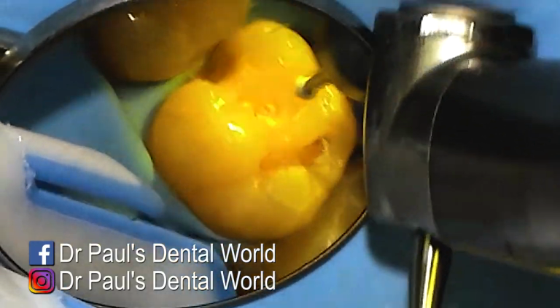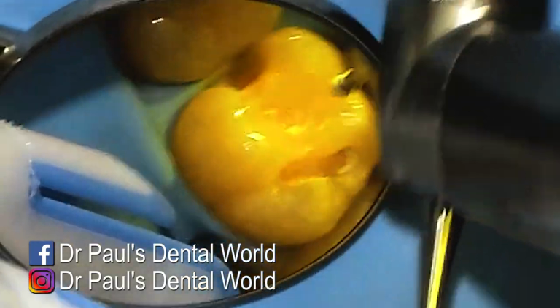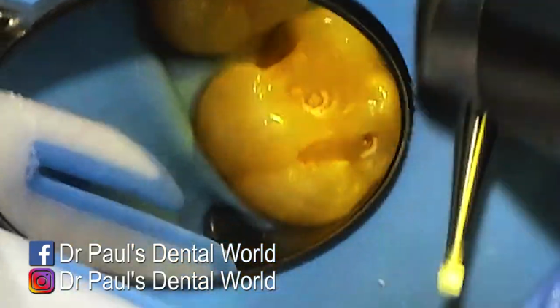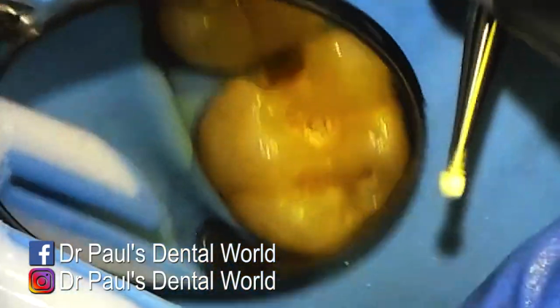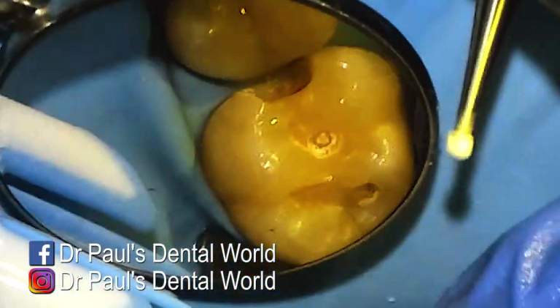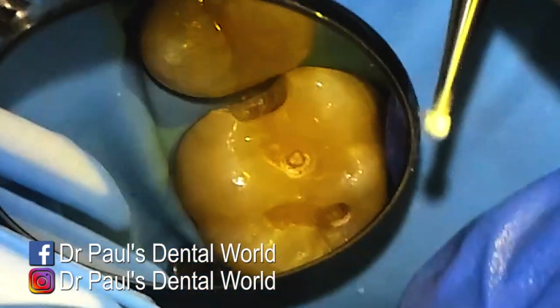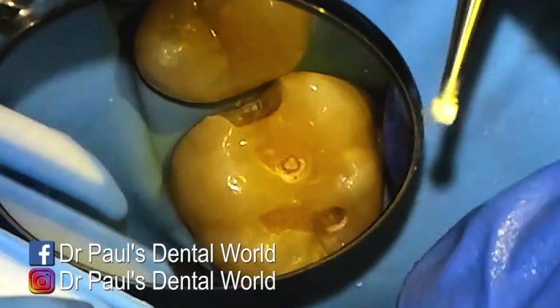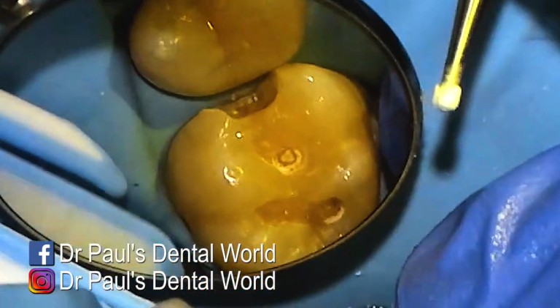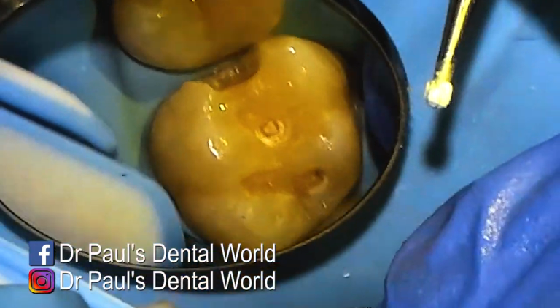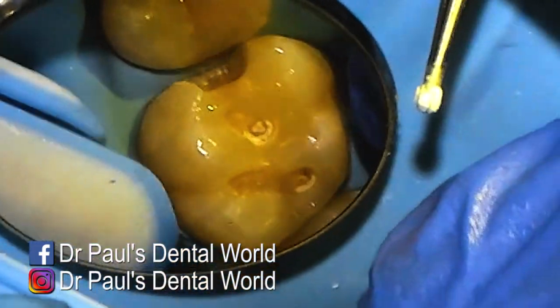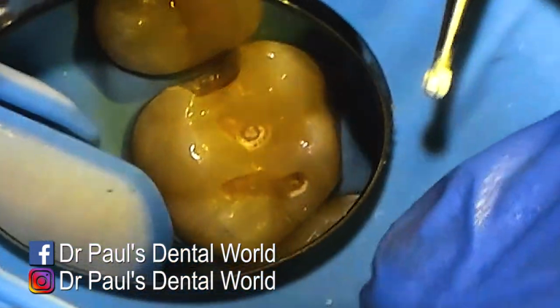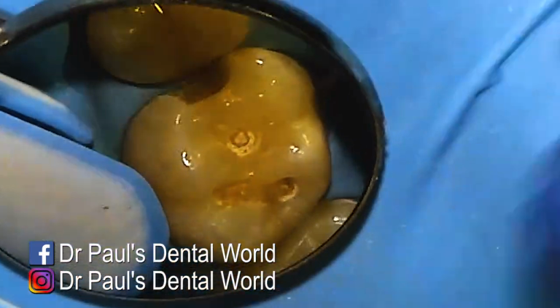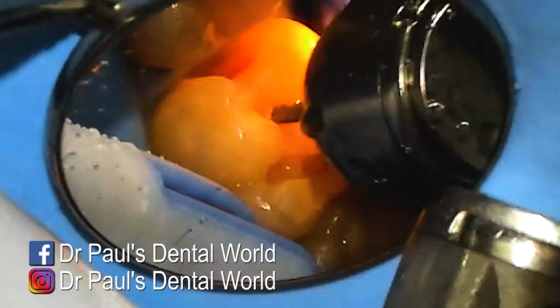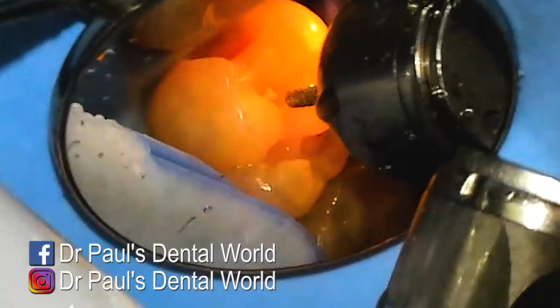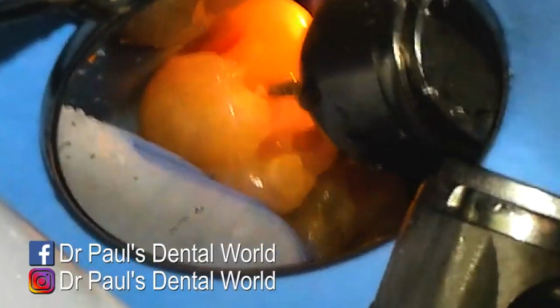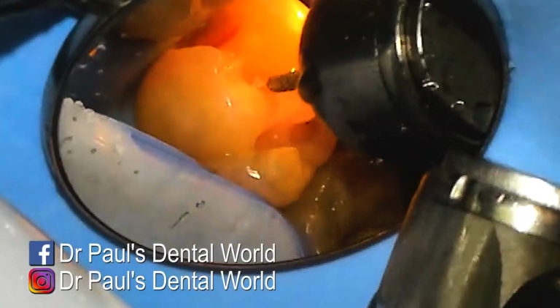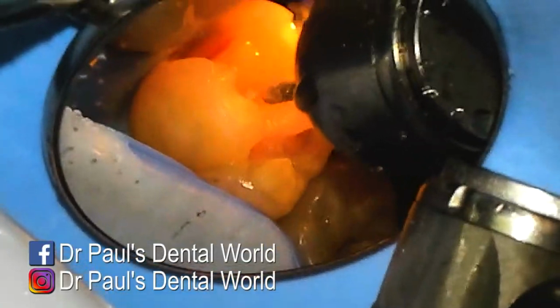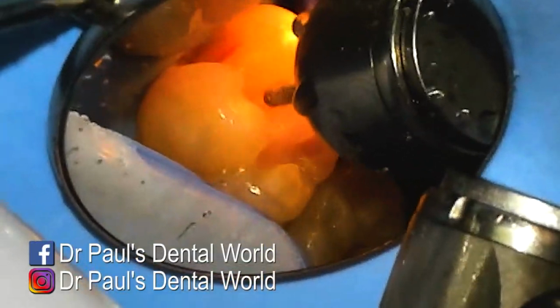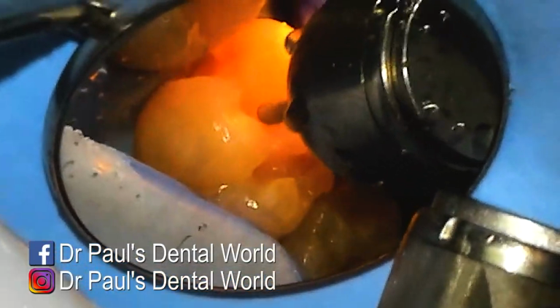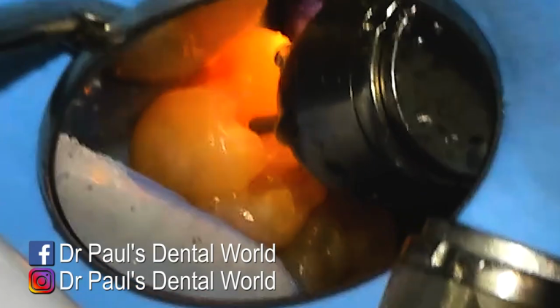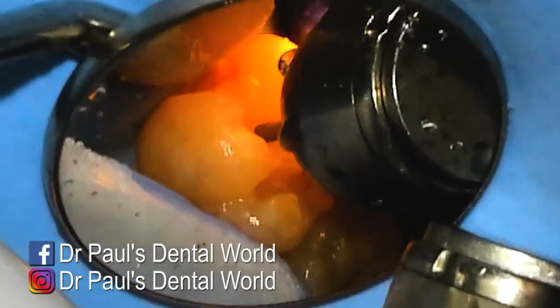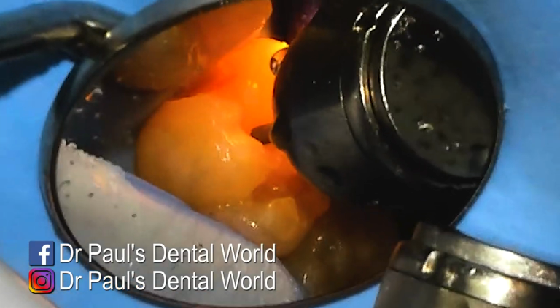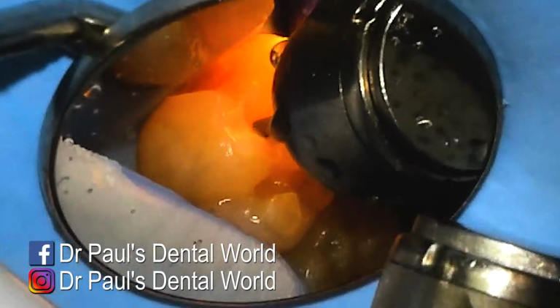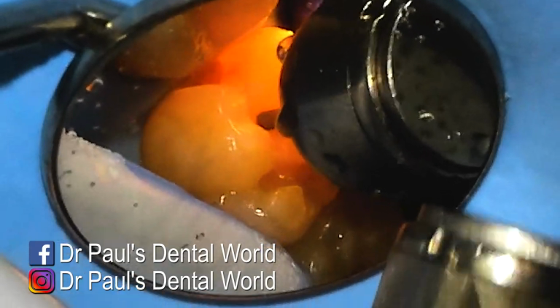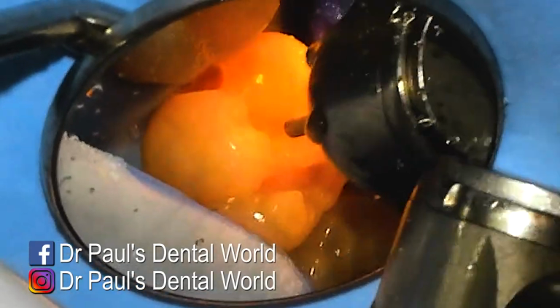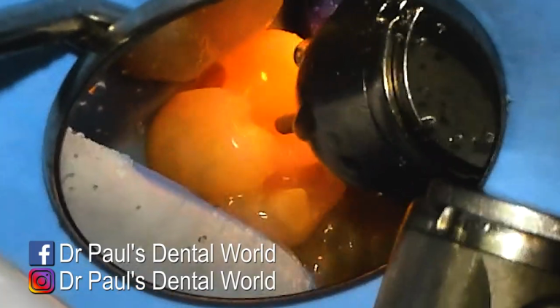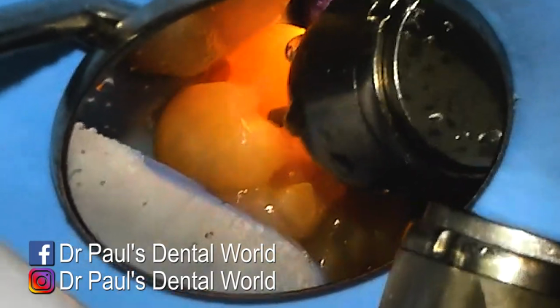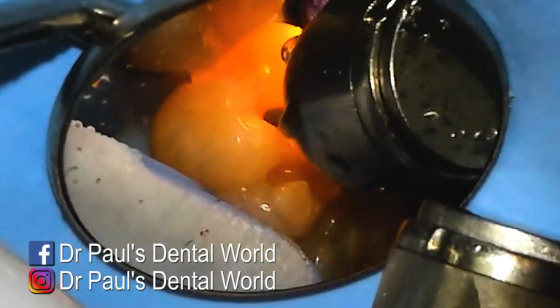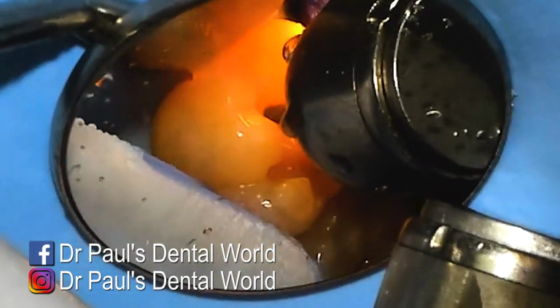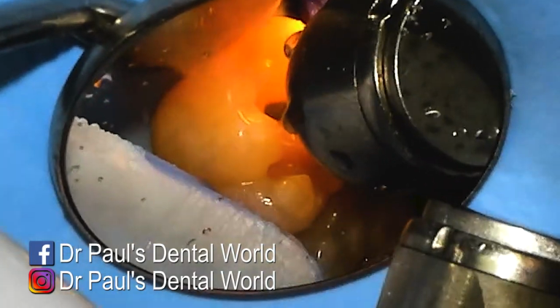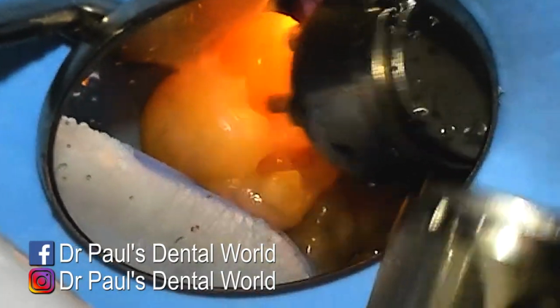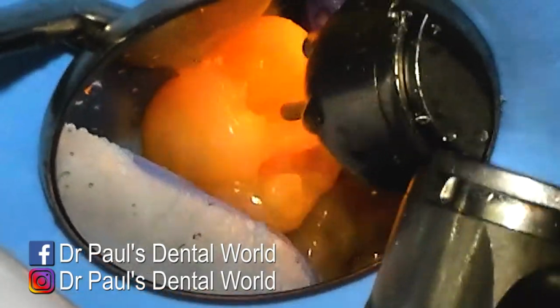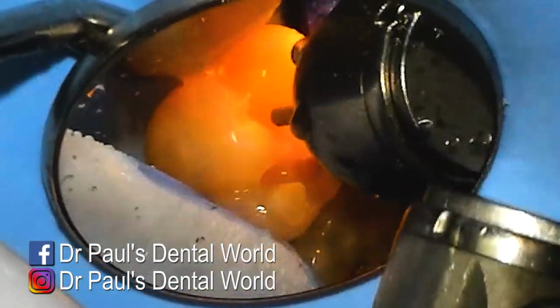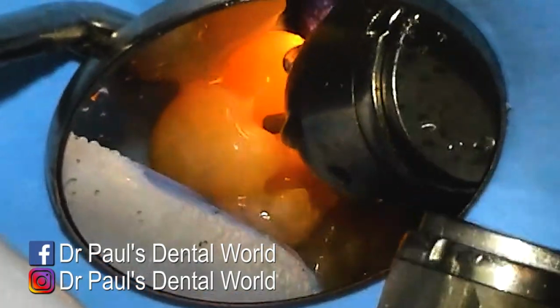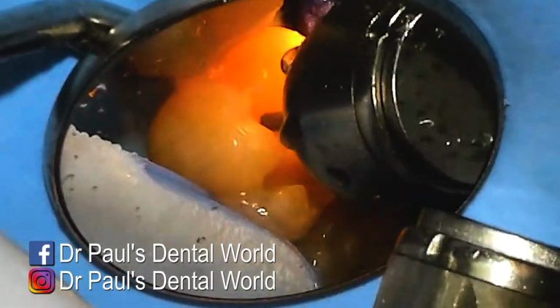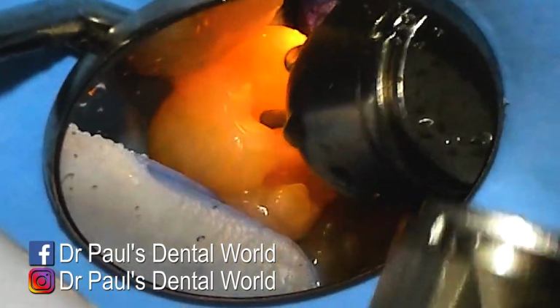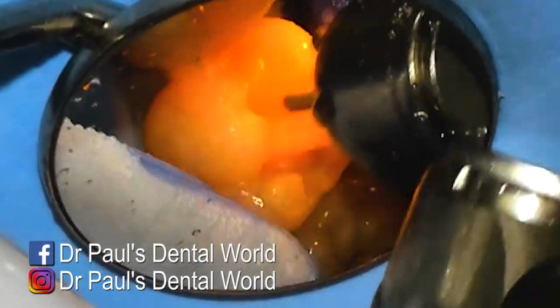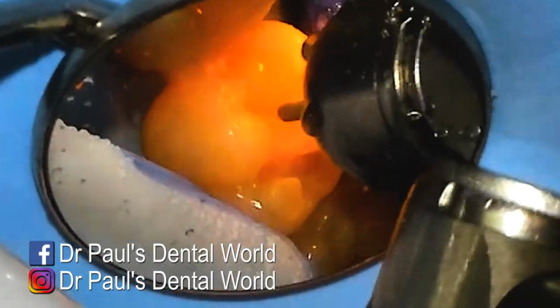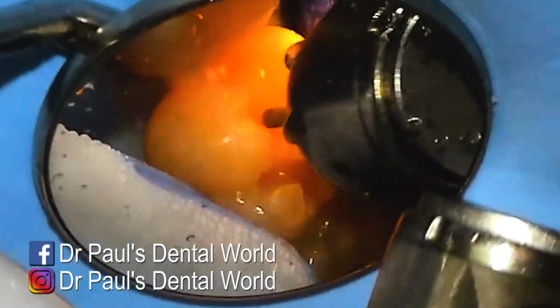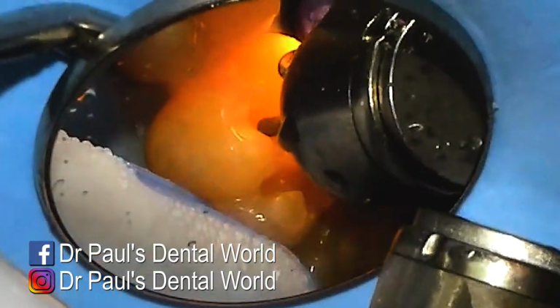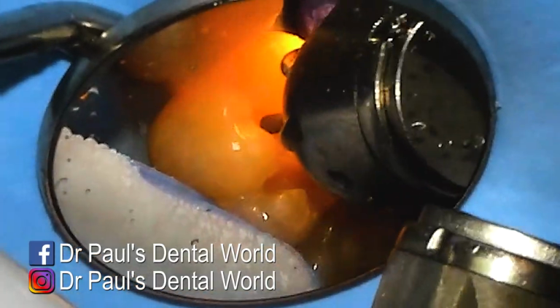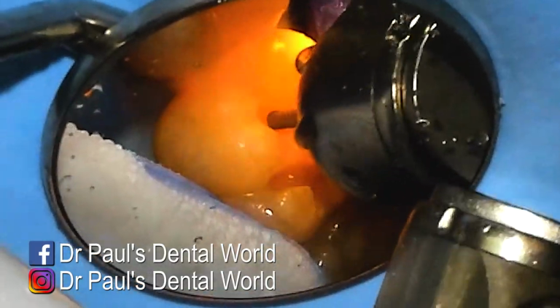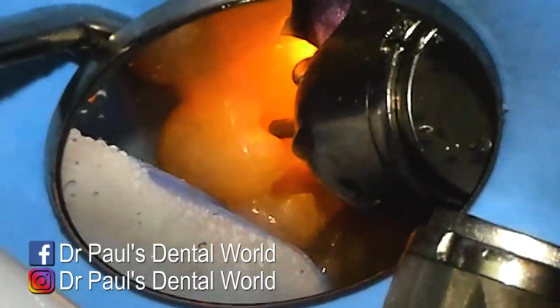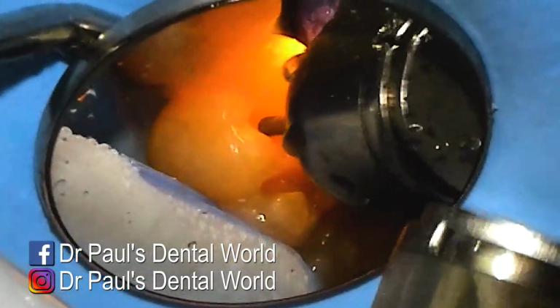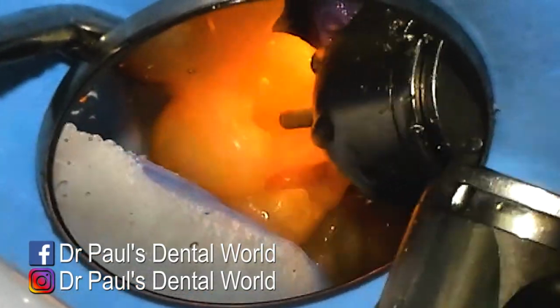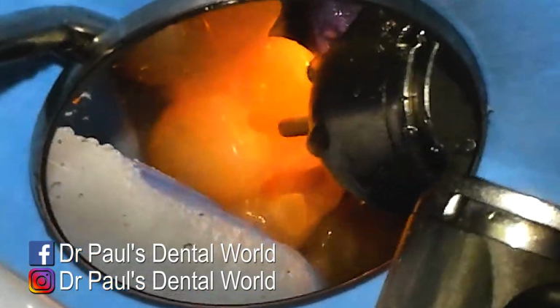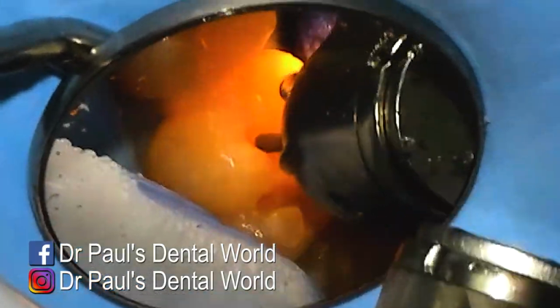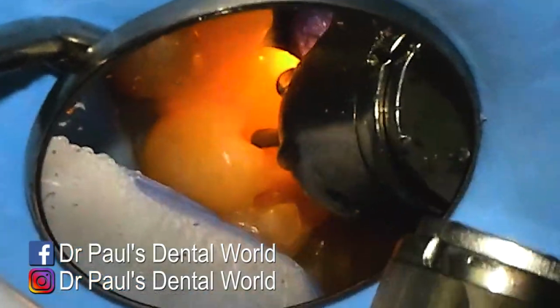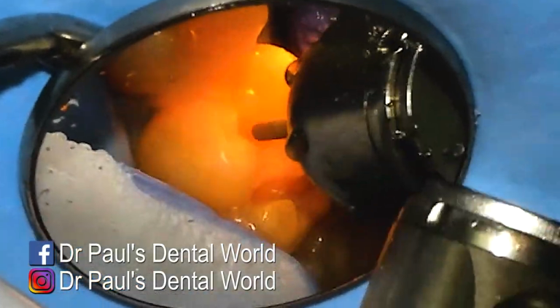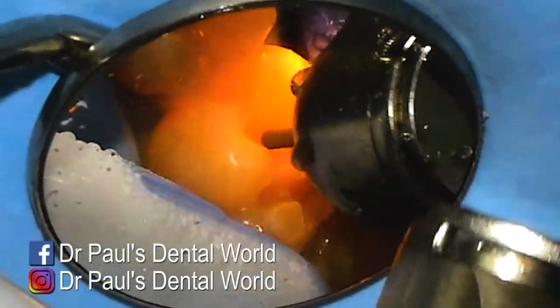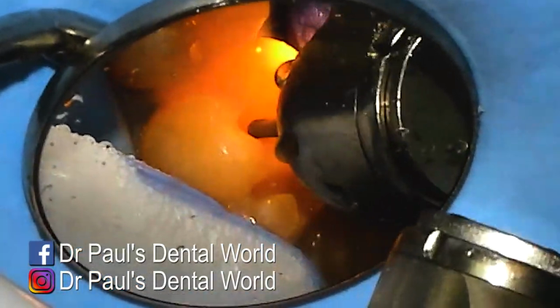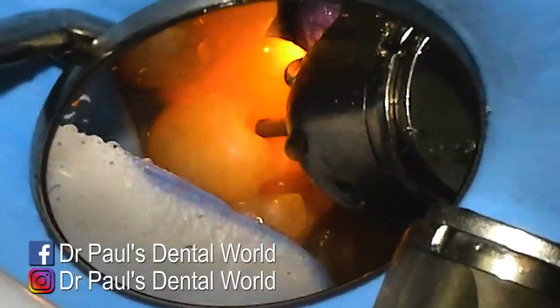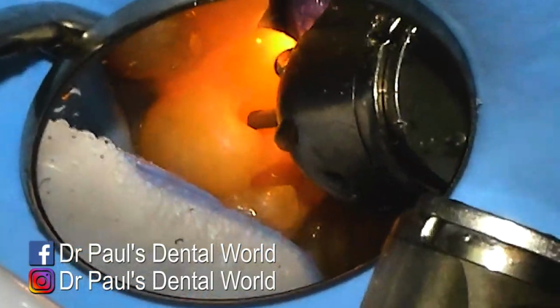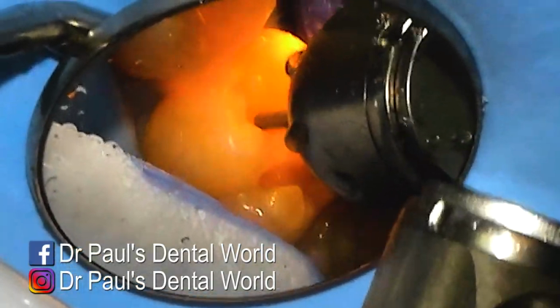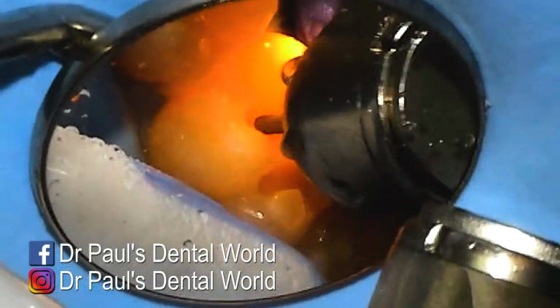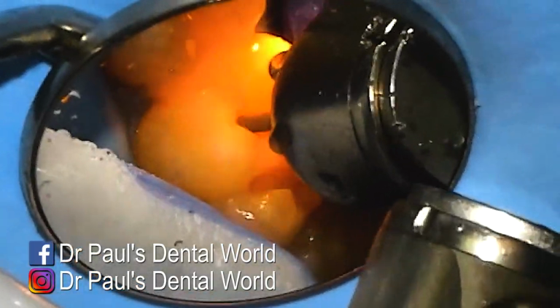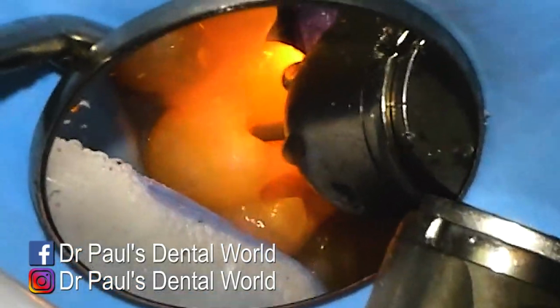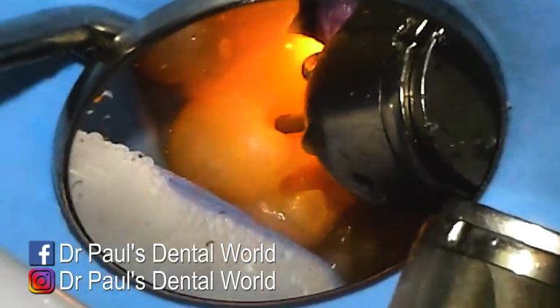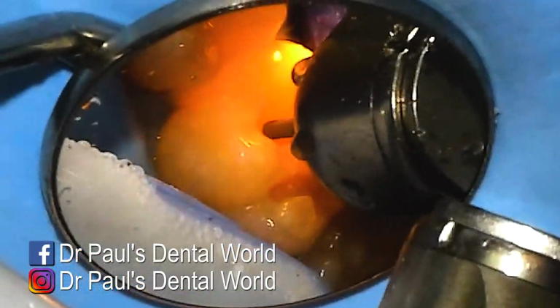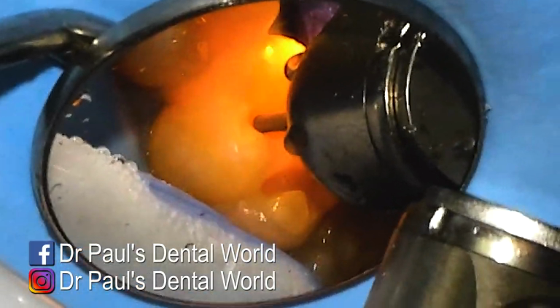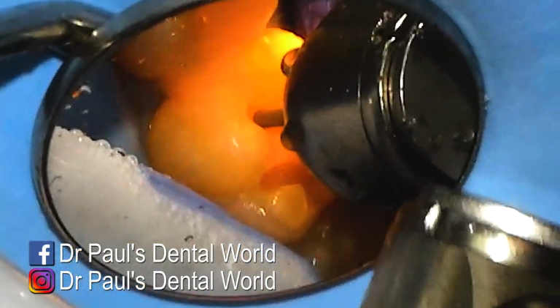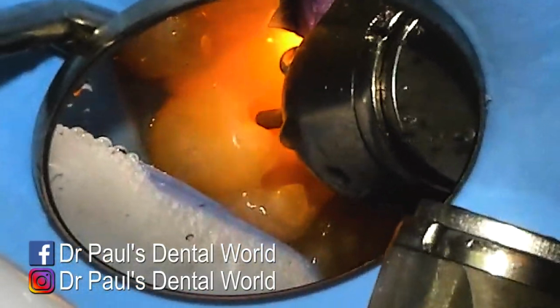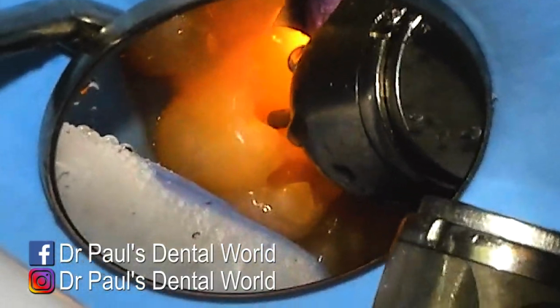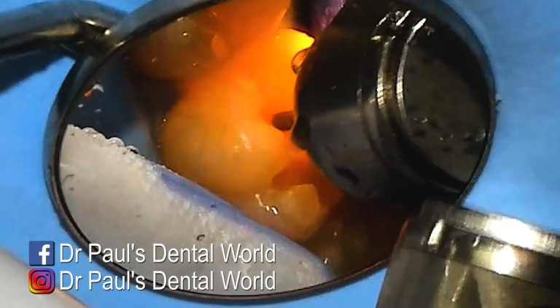Then in the middle, again you can see where it's chalky — I need to extend a little bit further in to get better access to clean it out with my high speed.